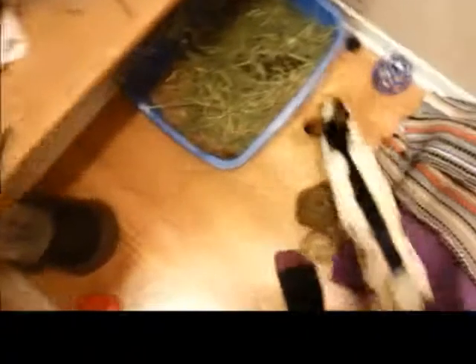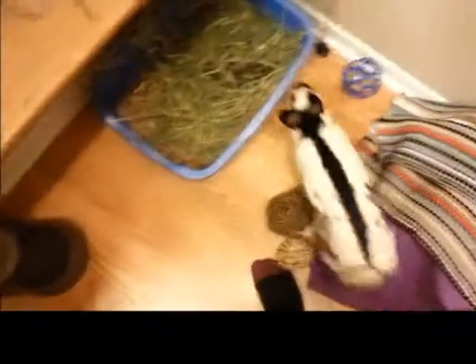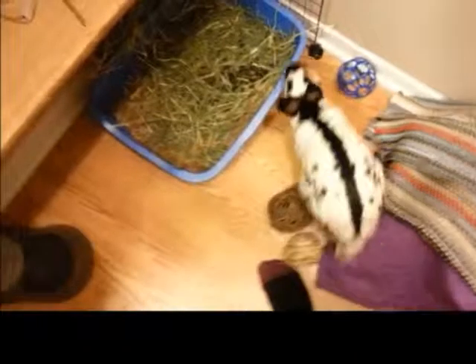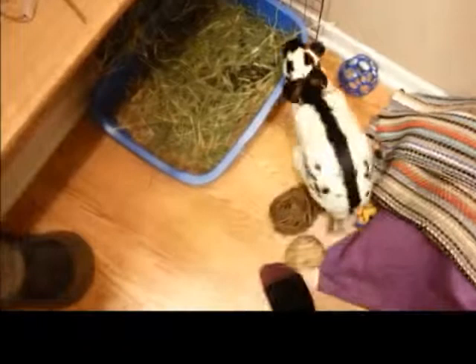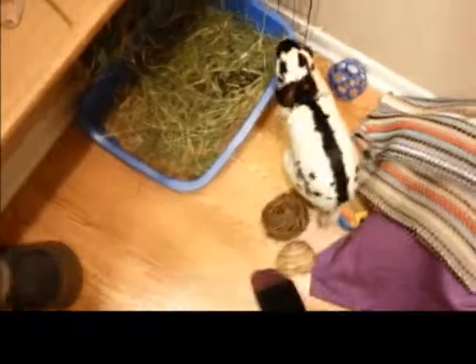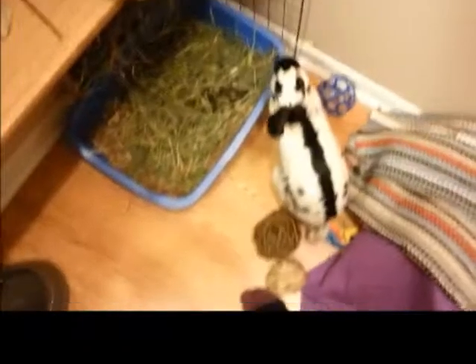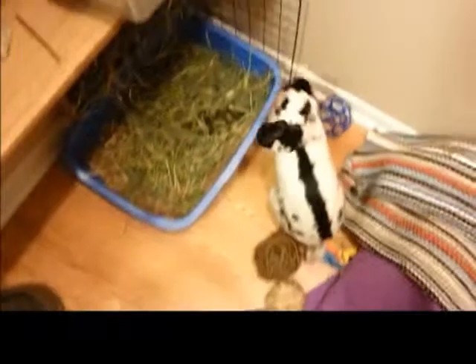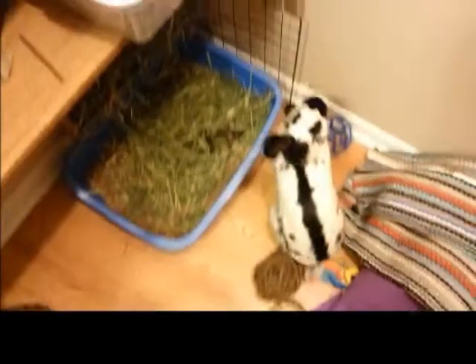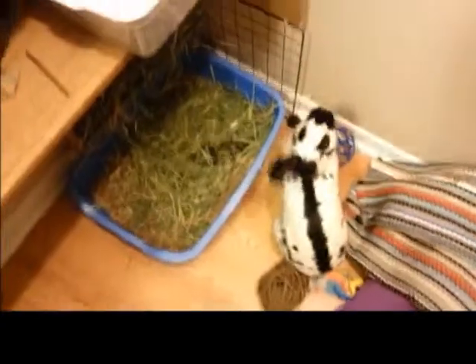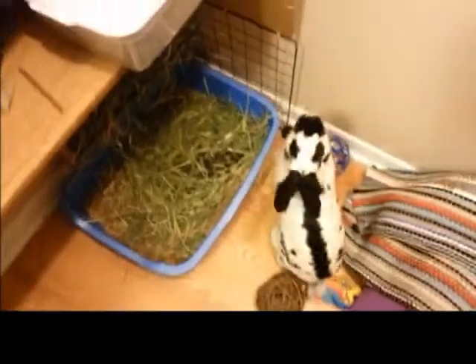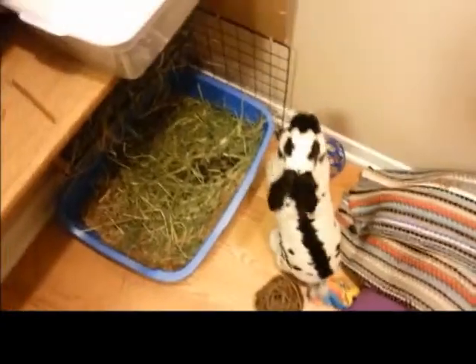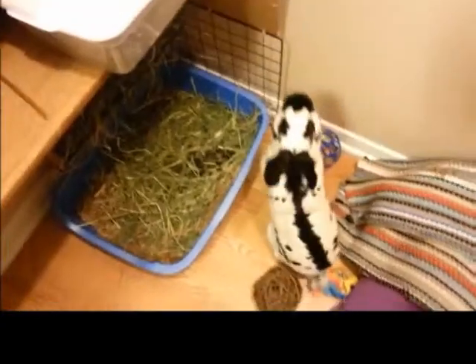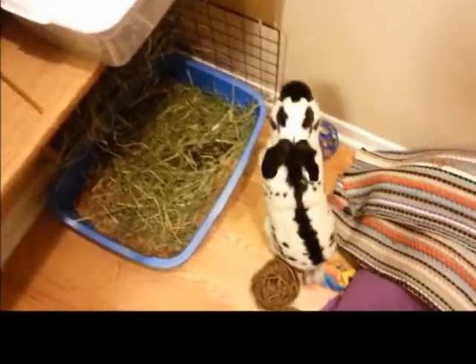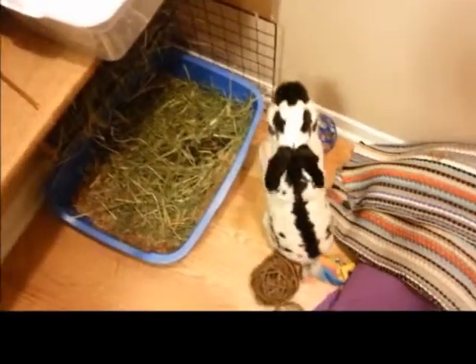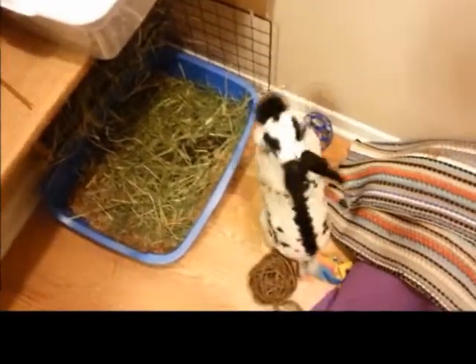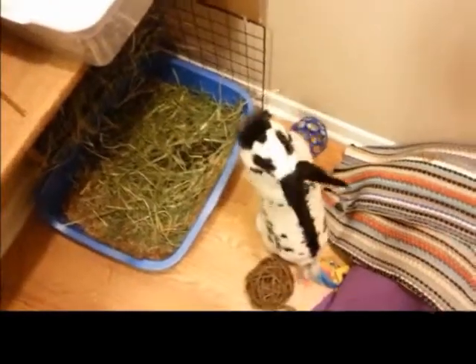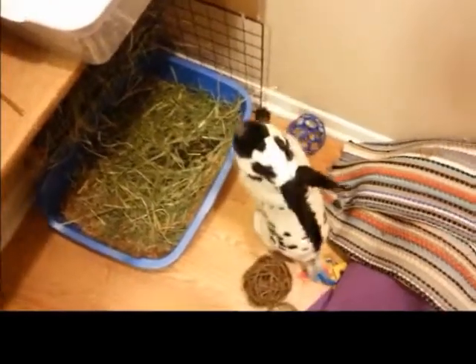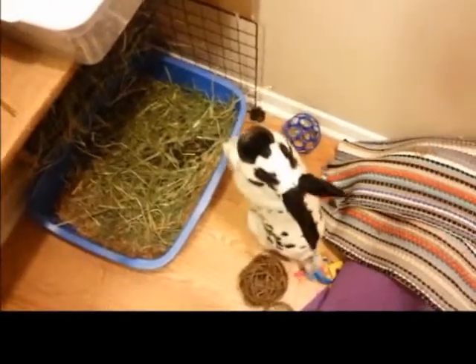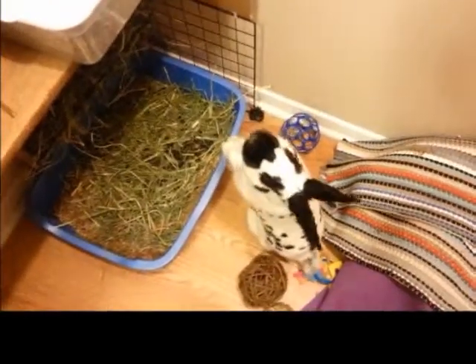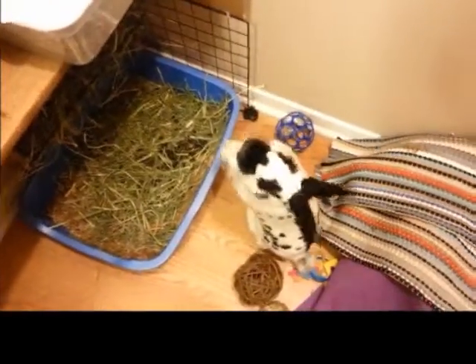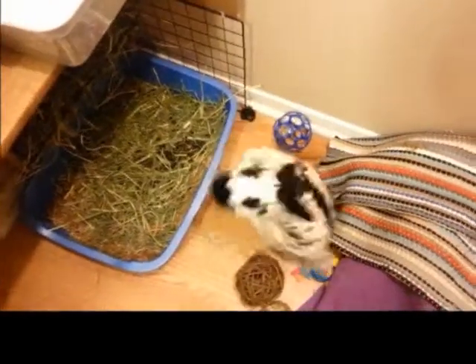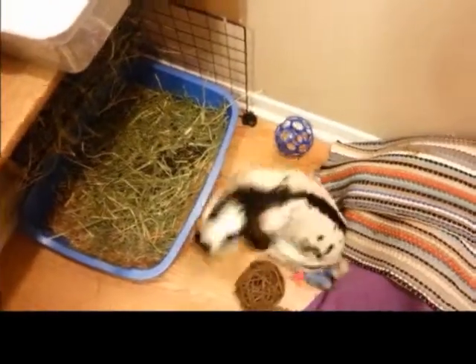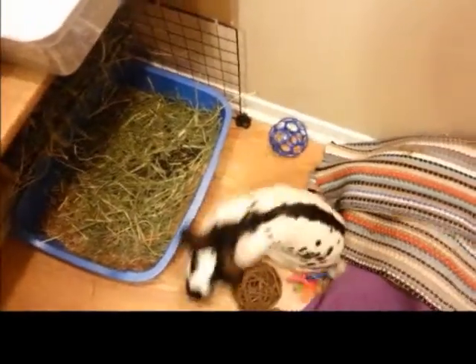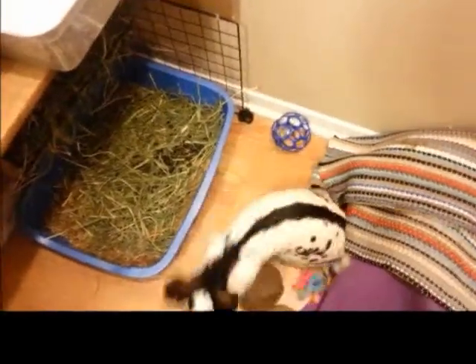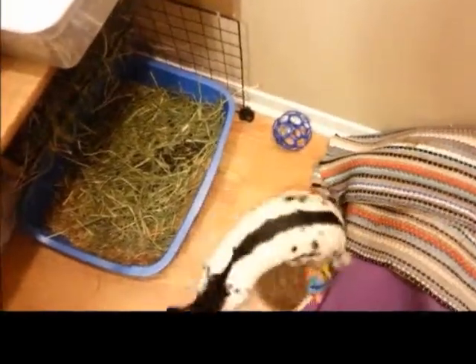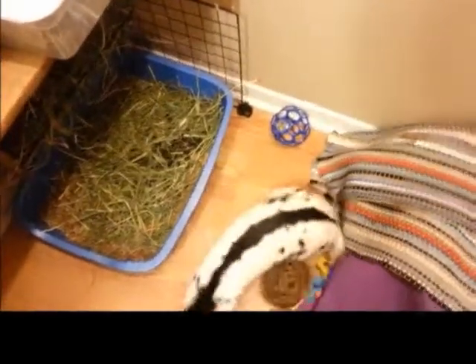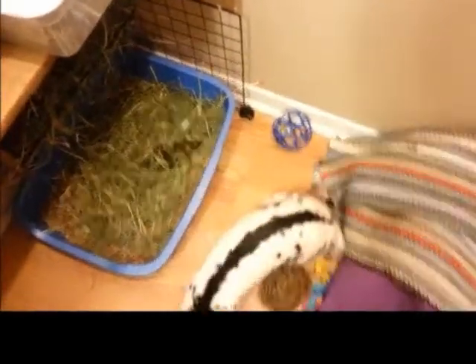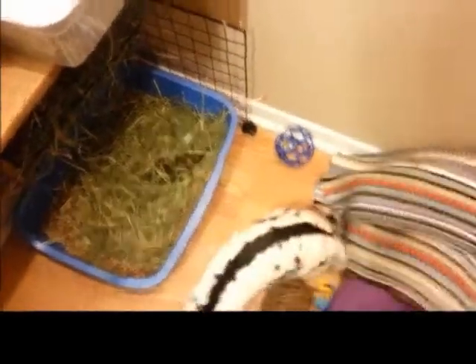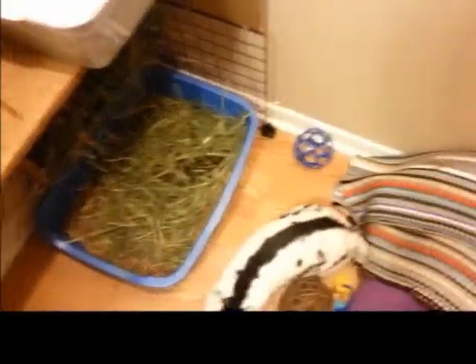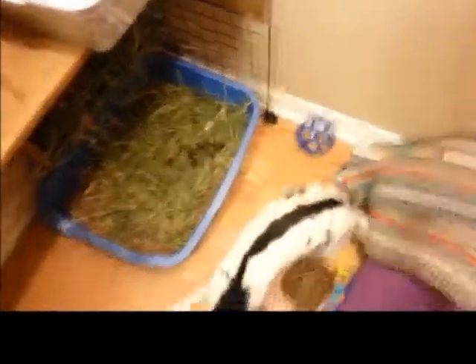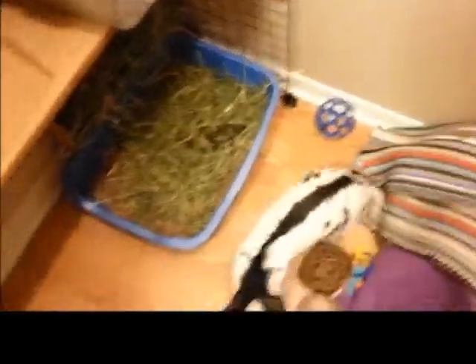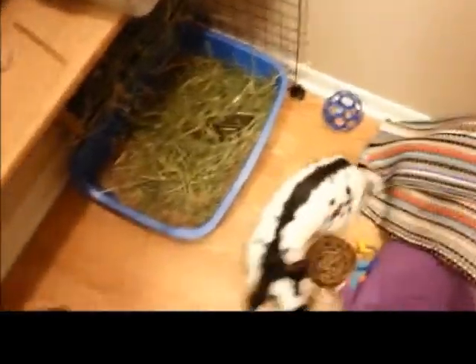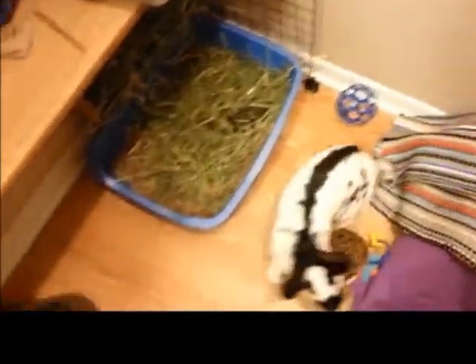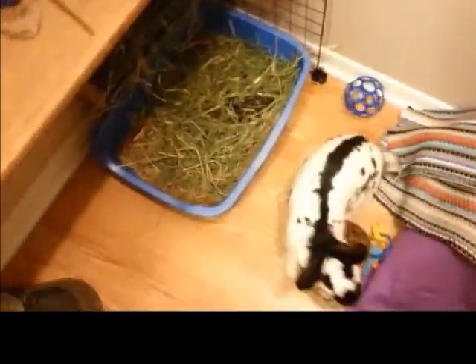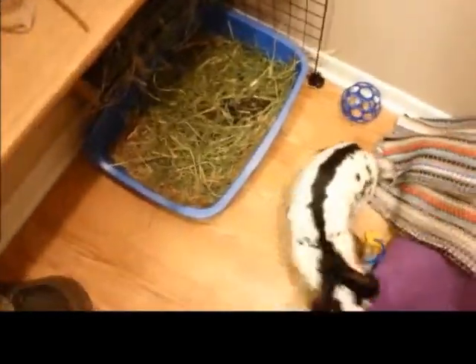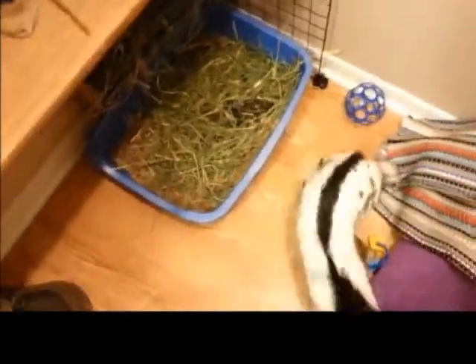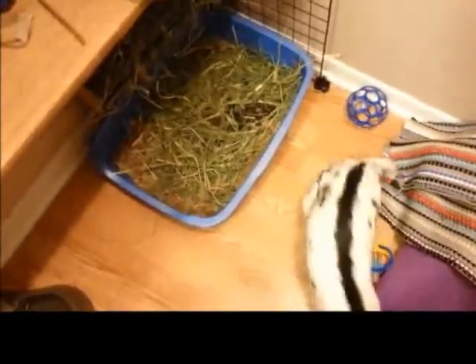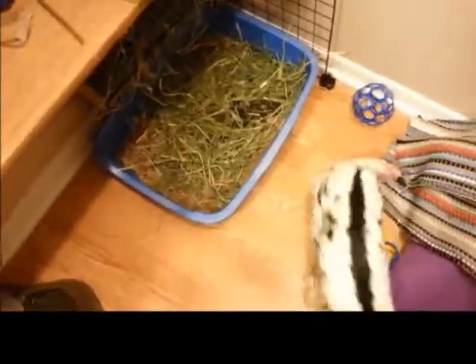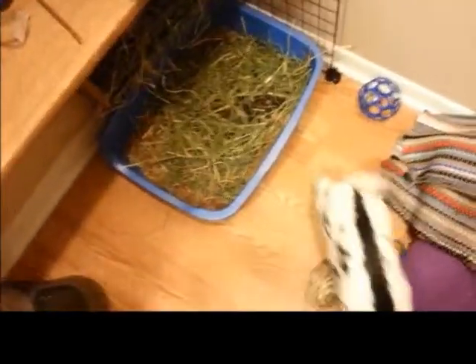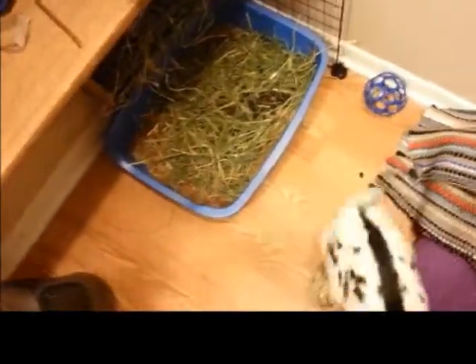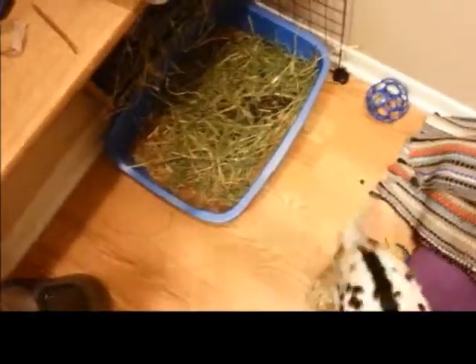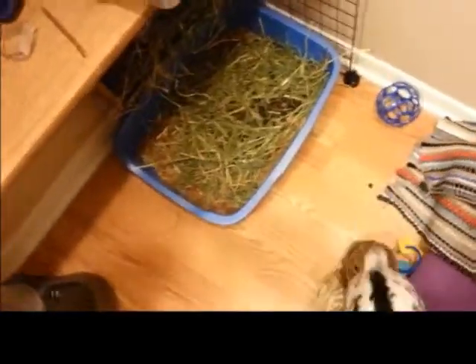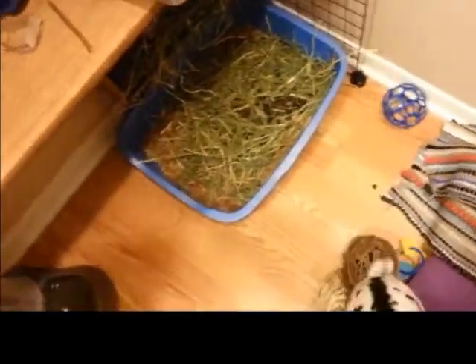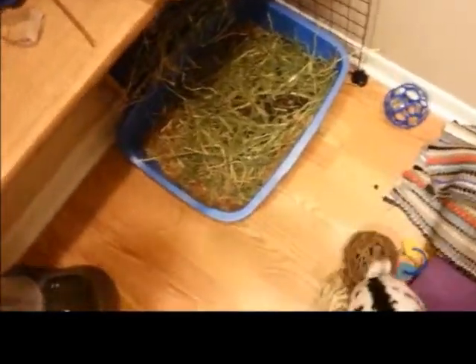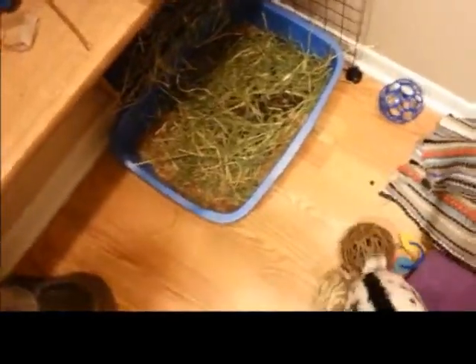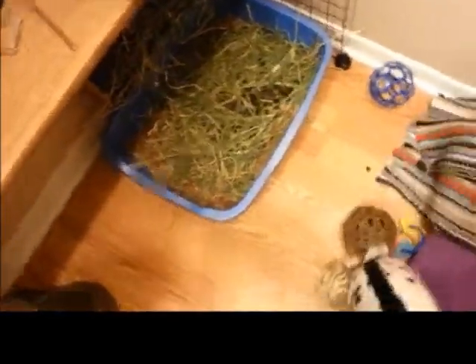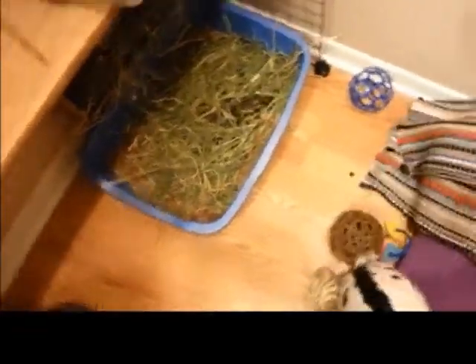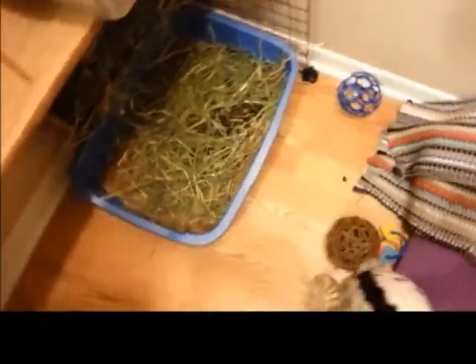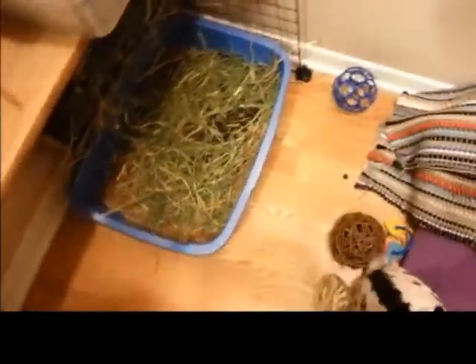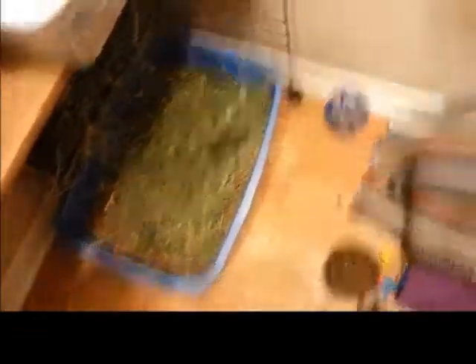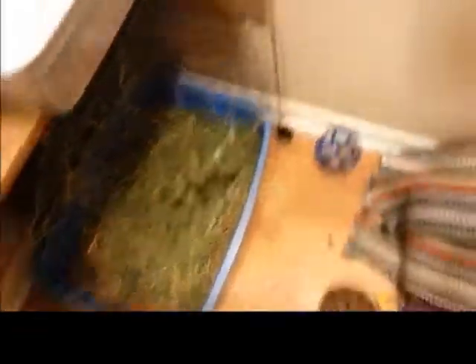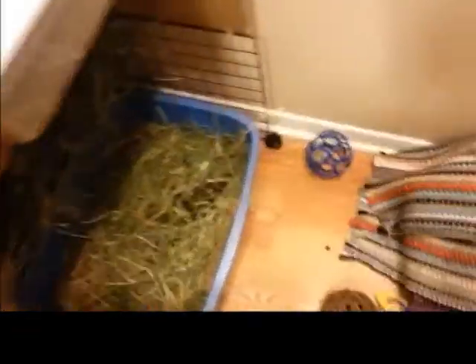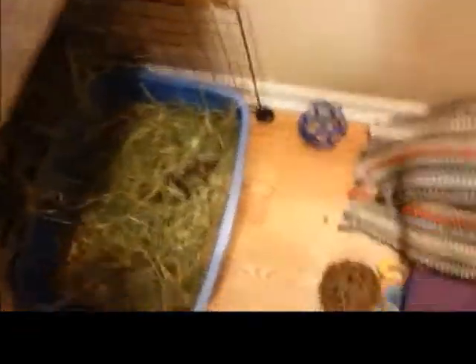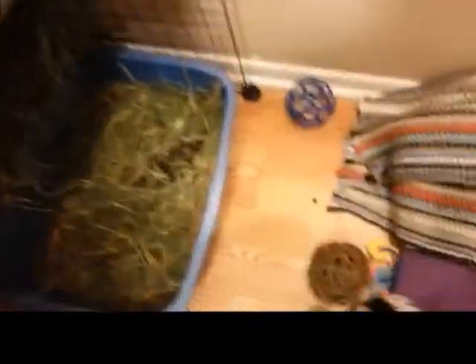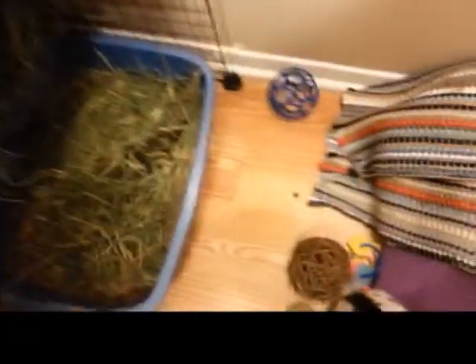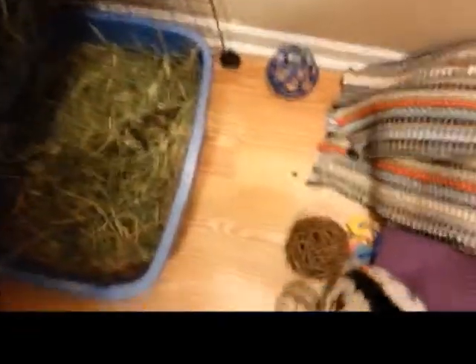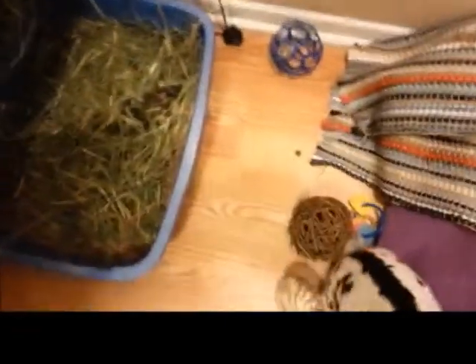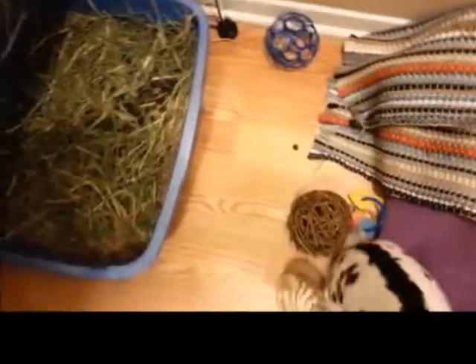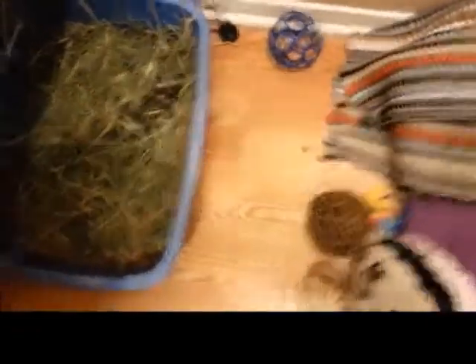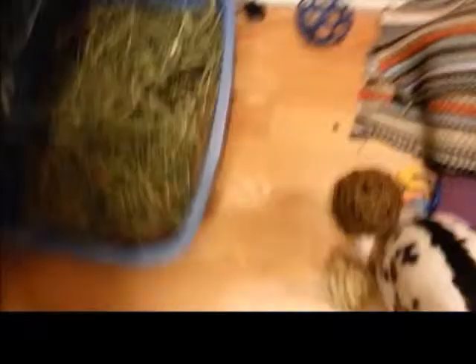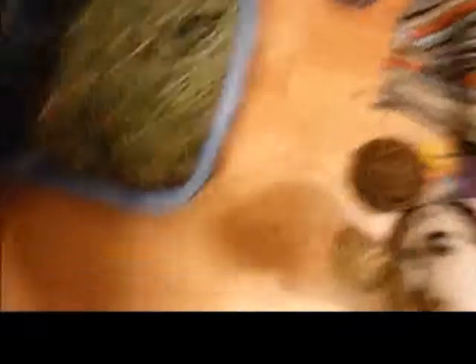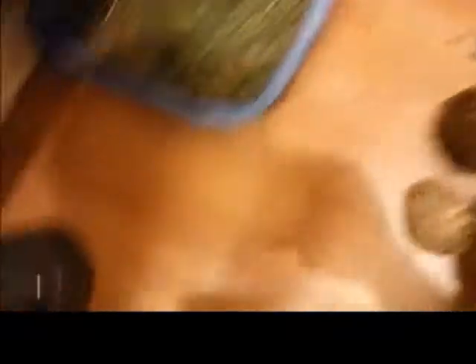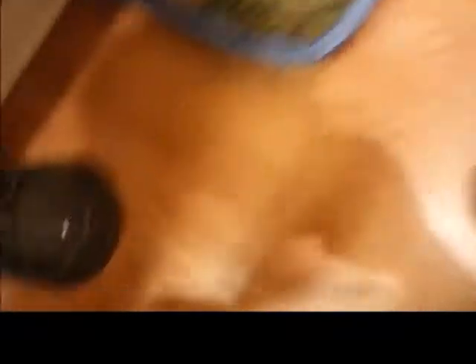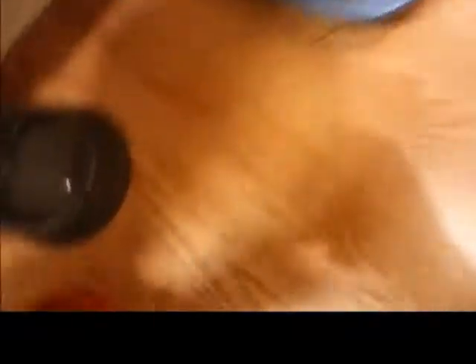That did not take long at all. I didn't even rattle the container this time. Hi baby!